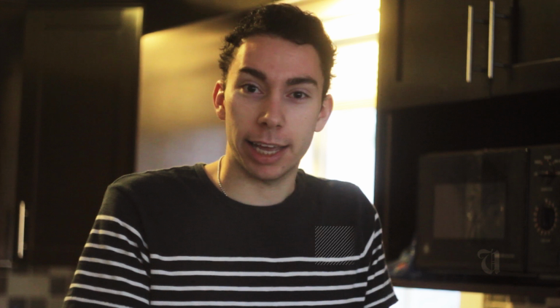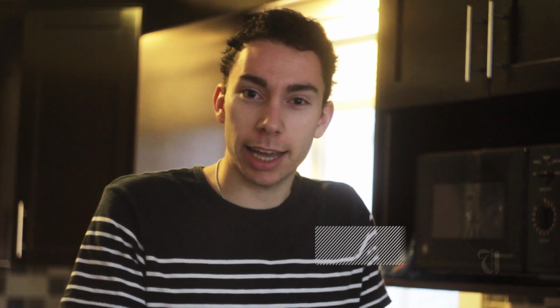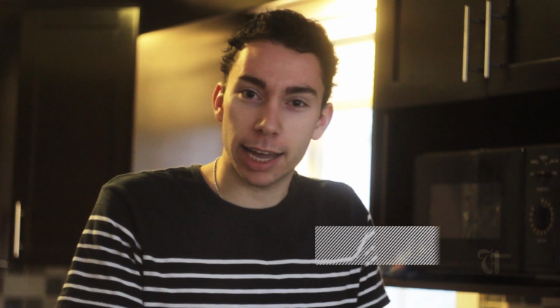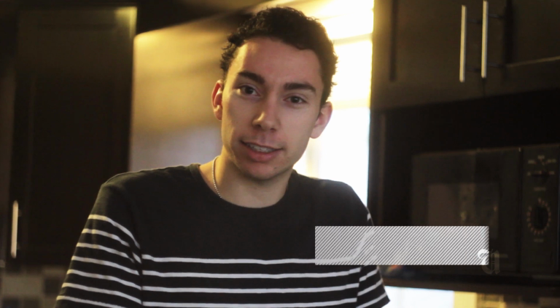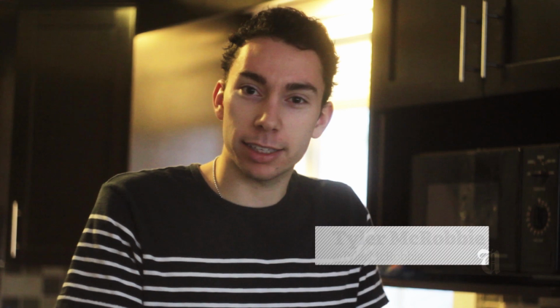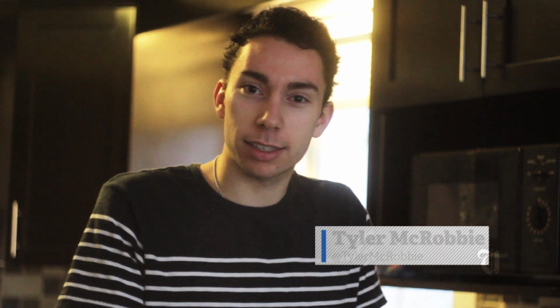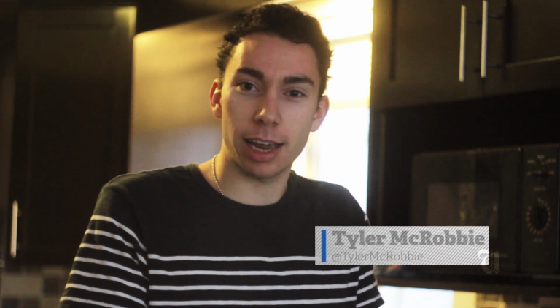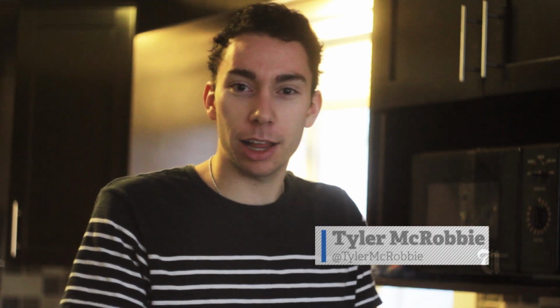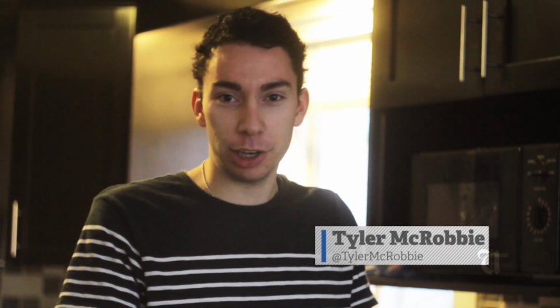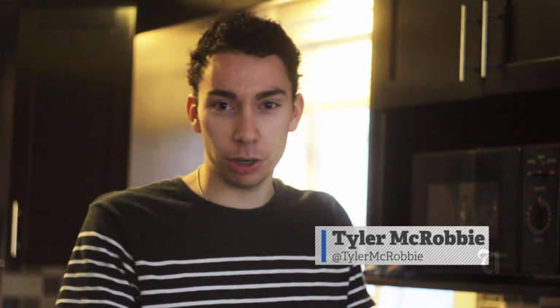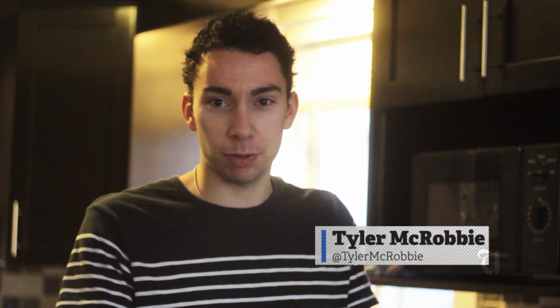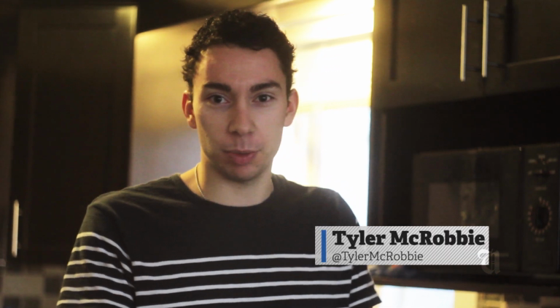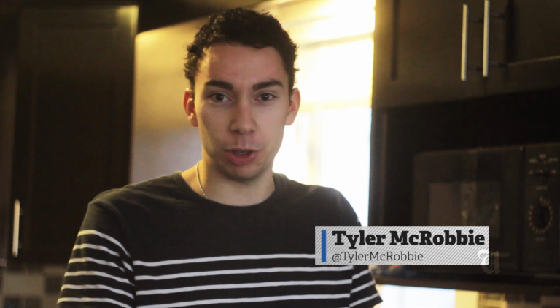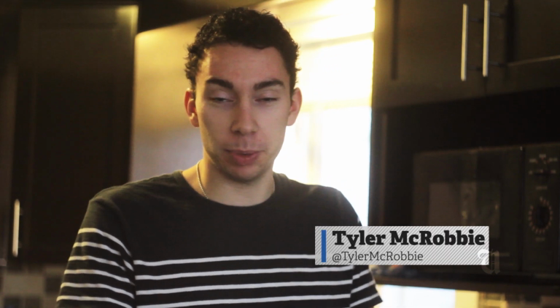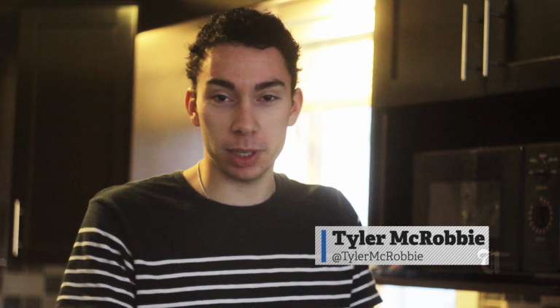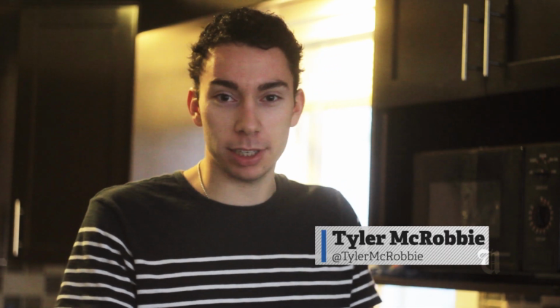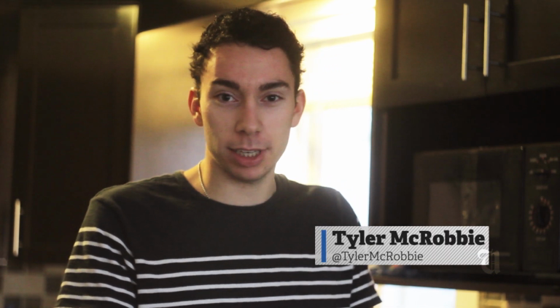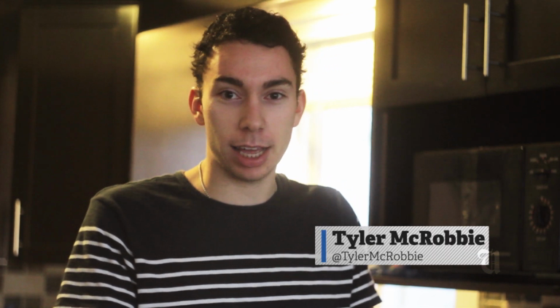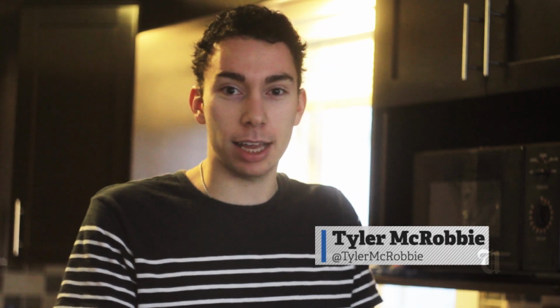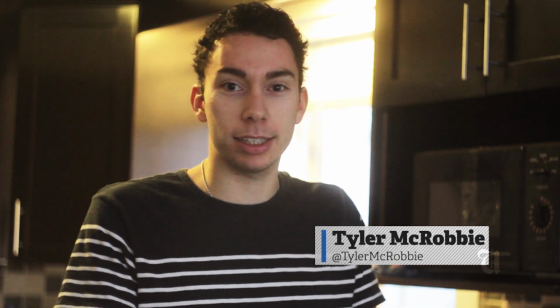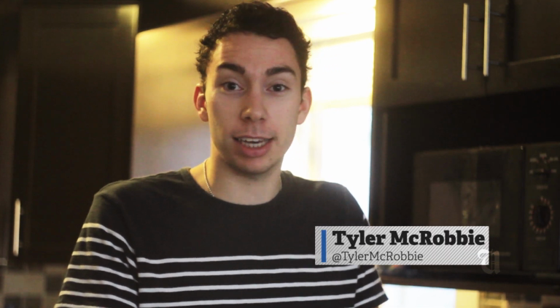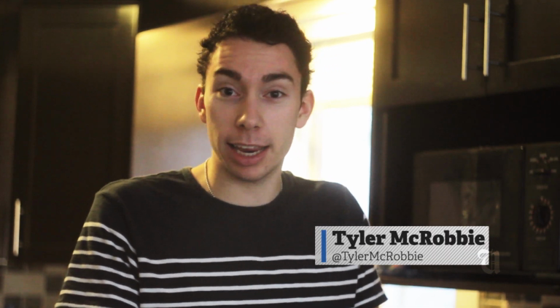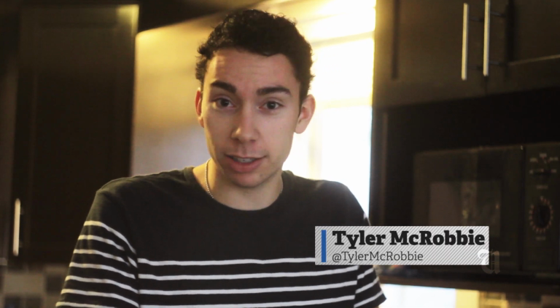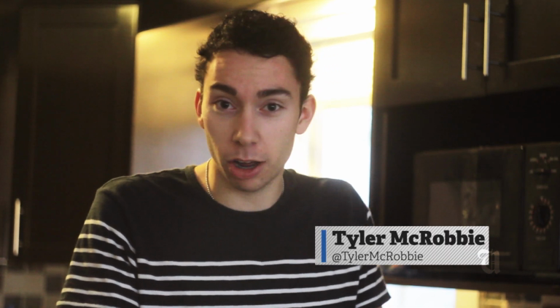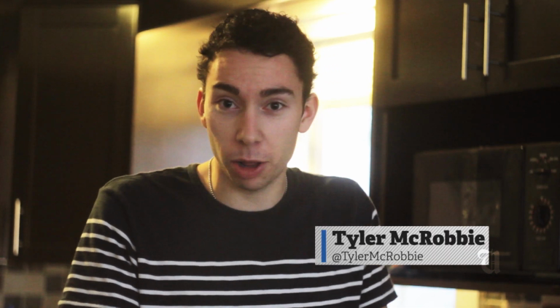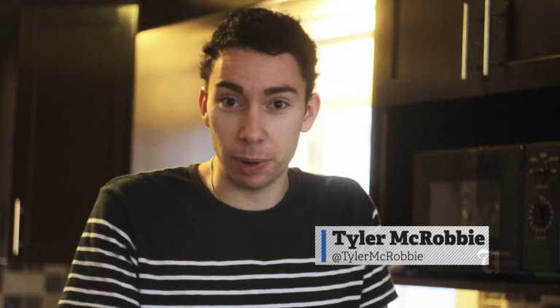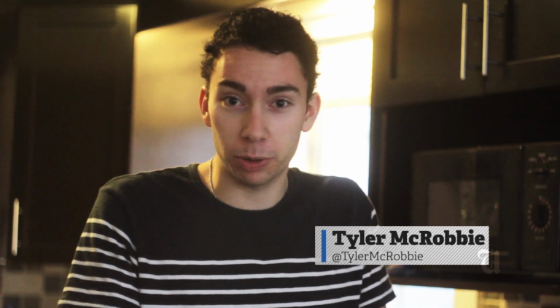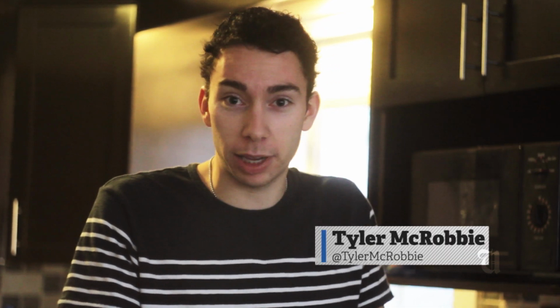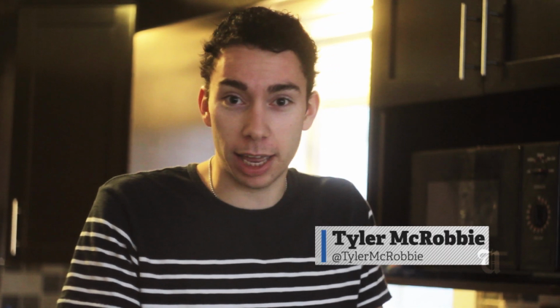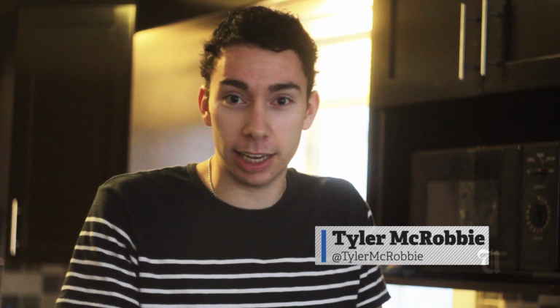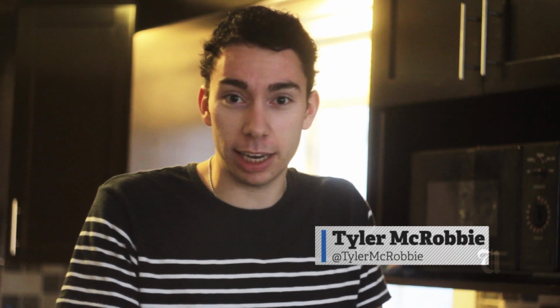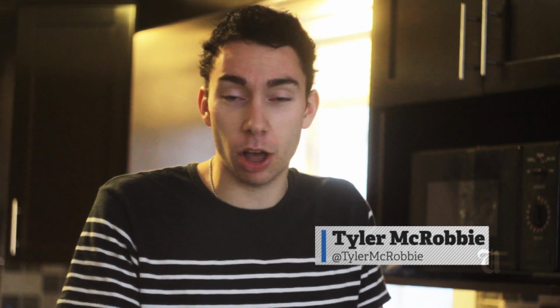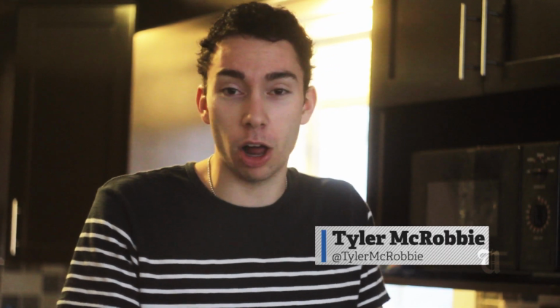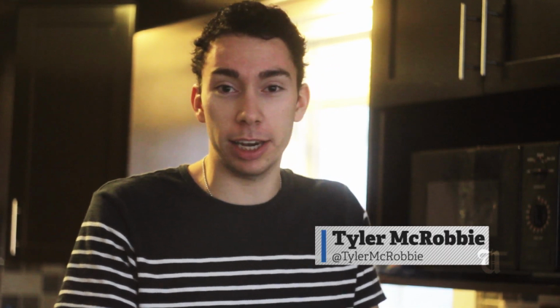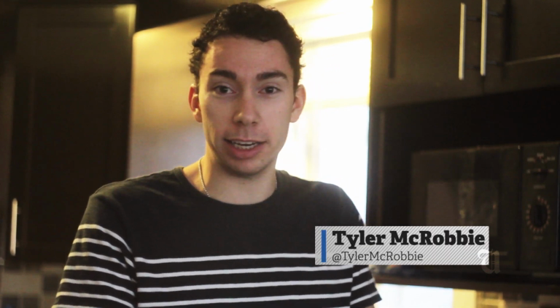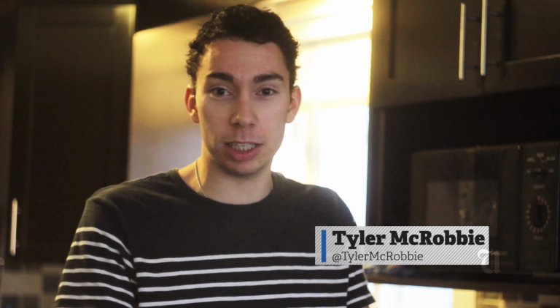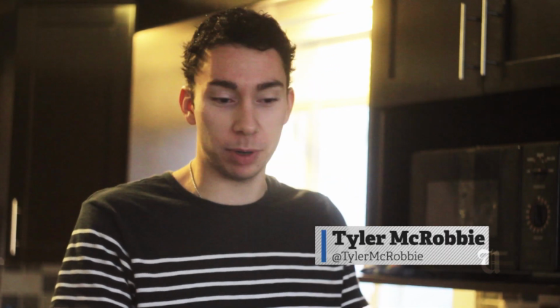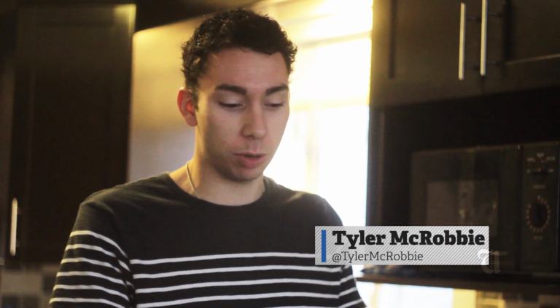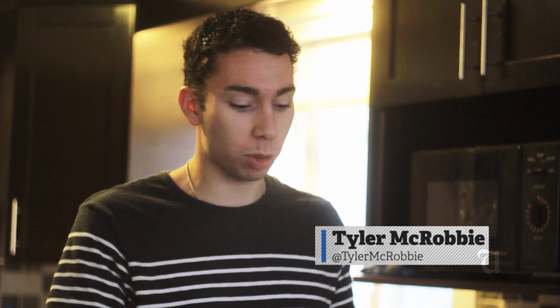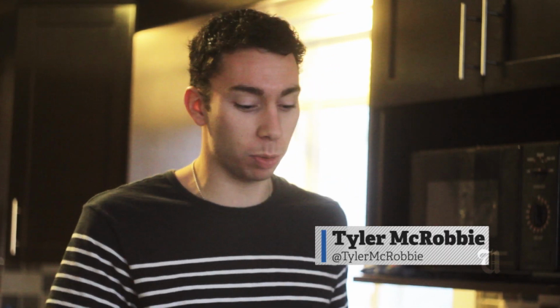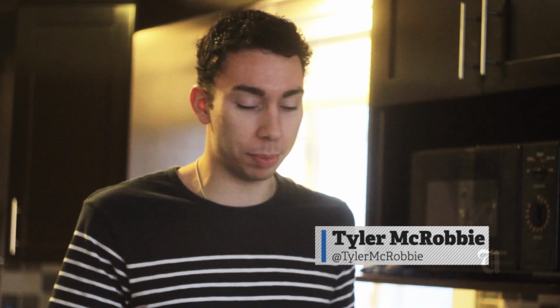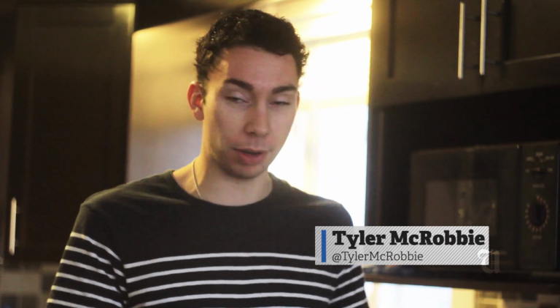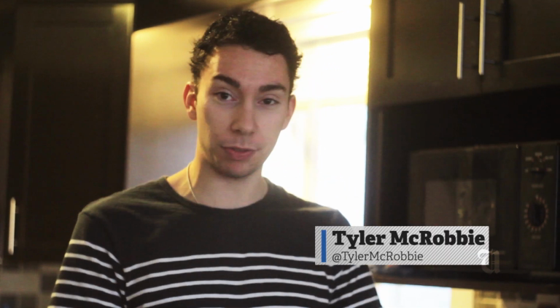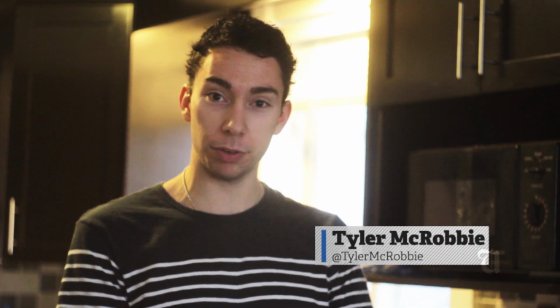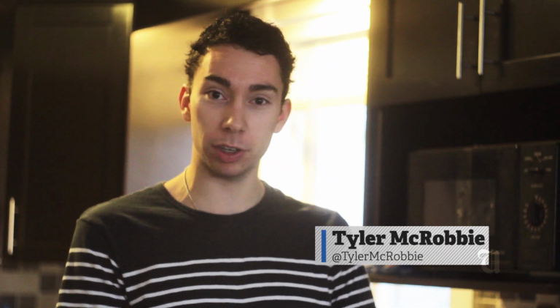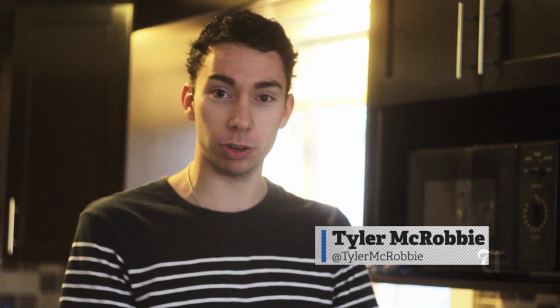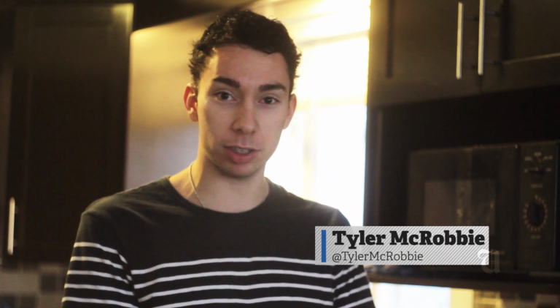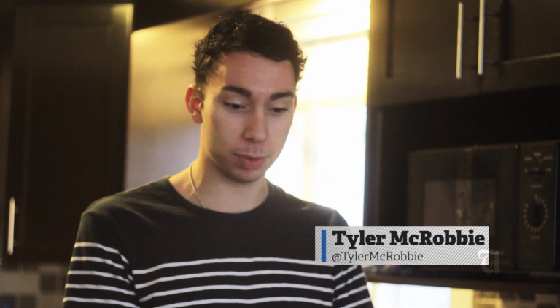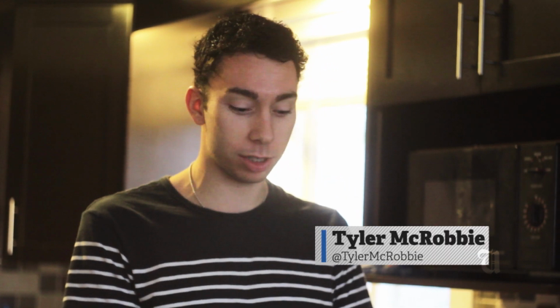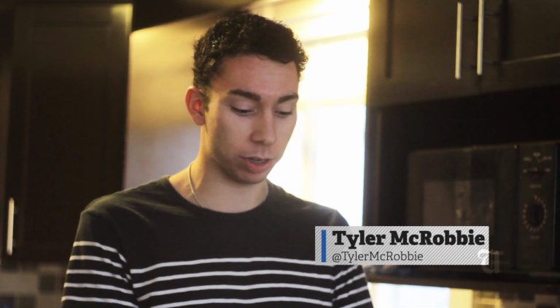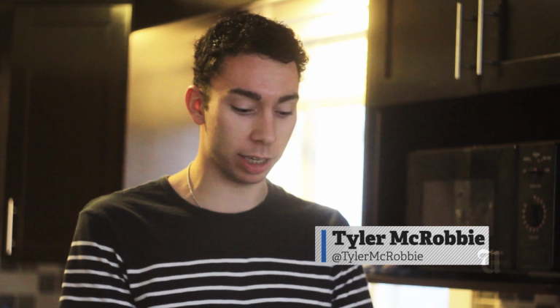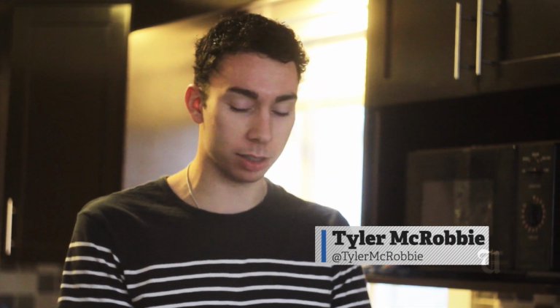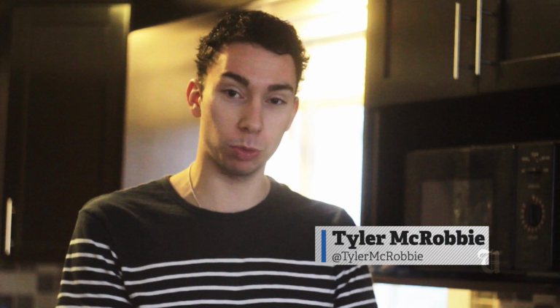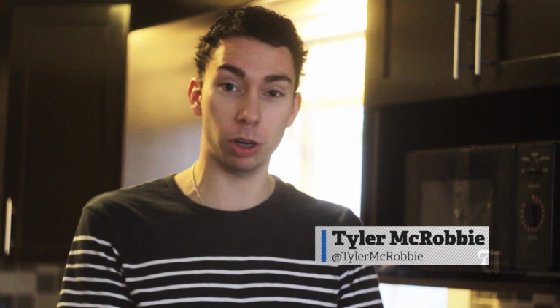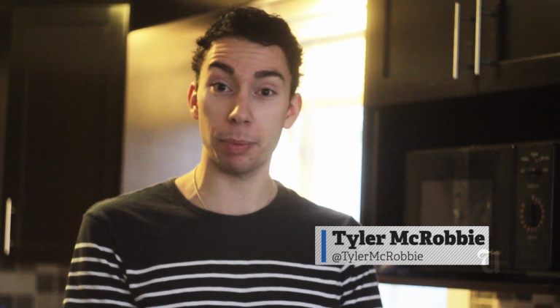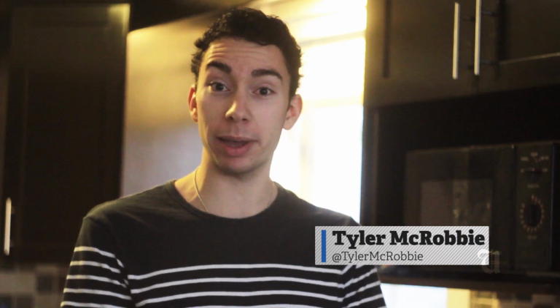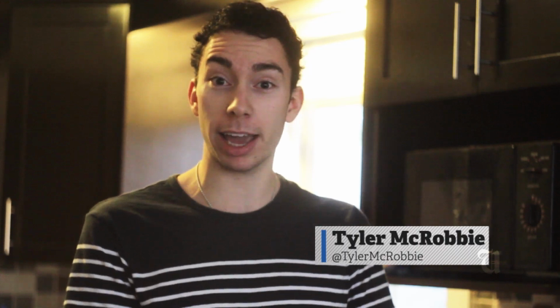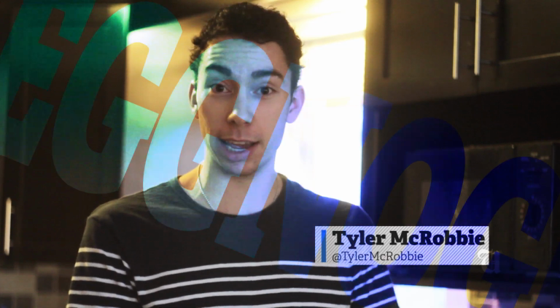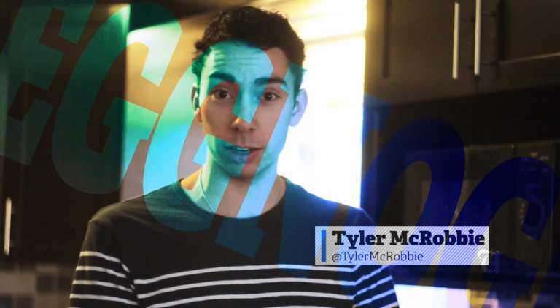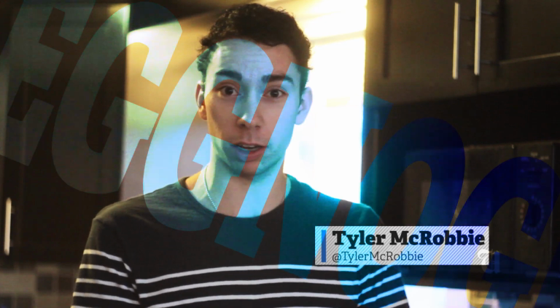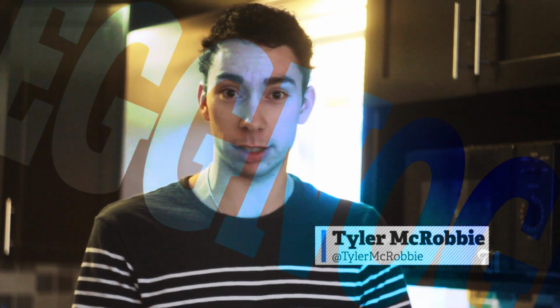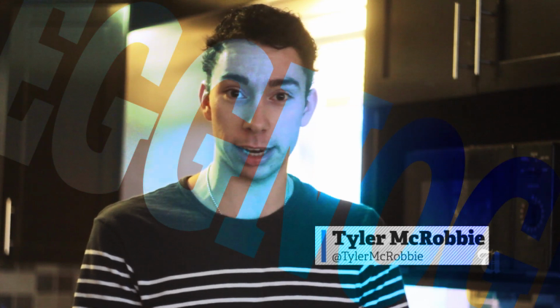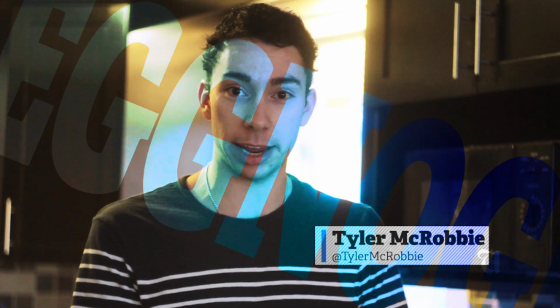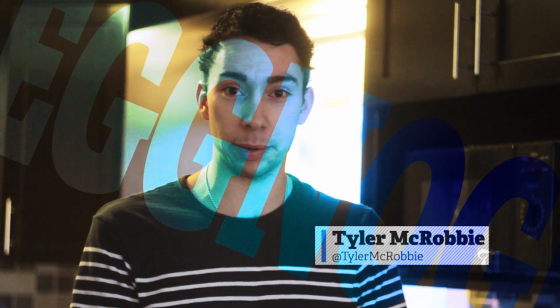Hey guys, it's Tyler here from the UBC, and today is all about getting in the holiday spirit with one of my favorite Christmas drinks. We're gonna make eggnog today.